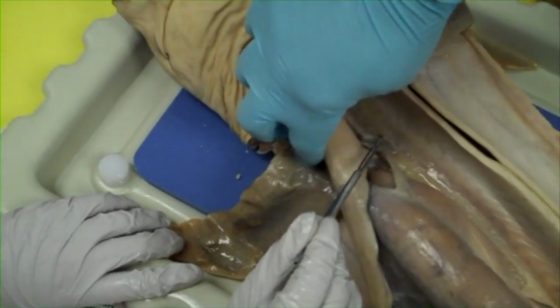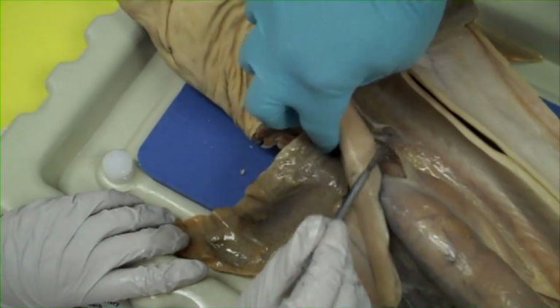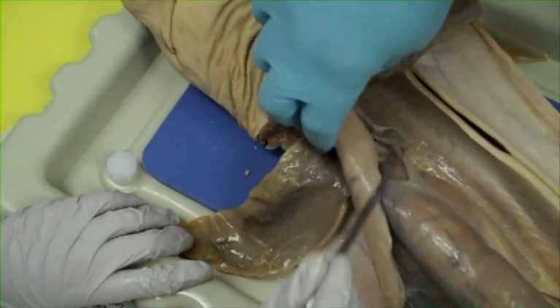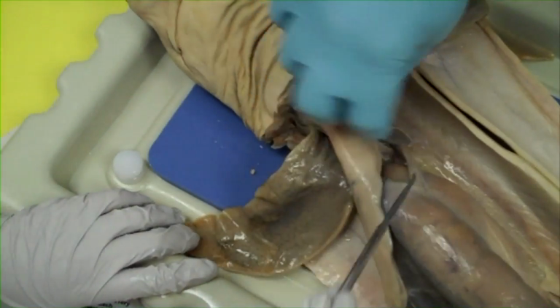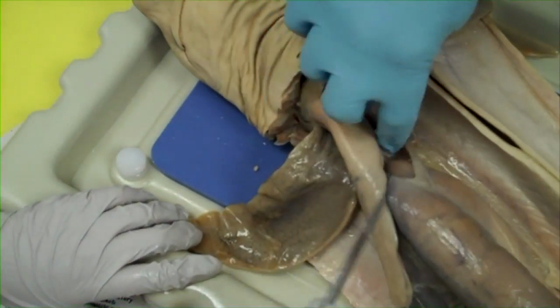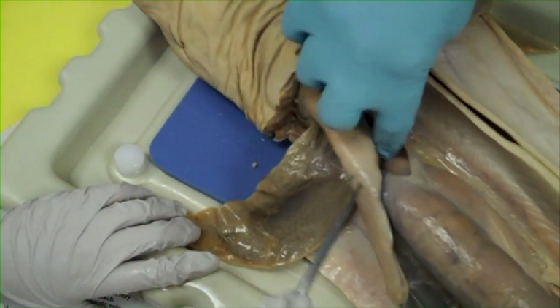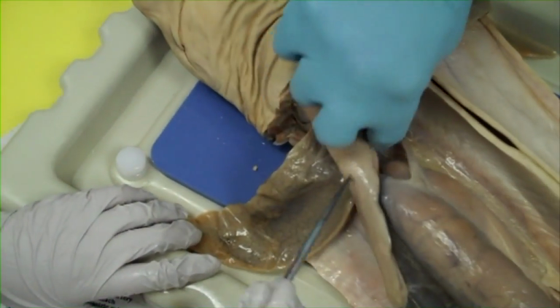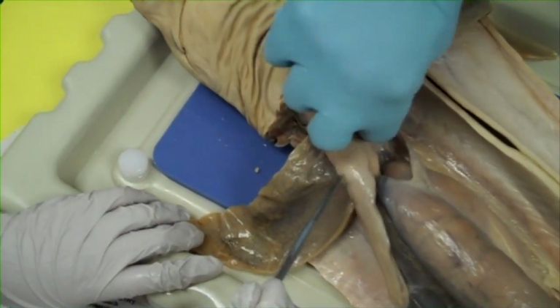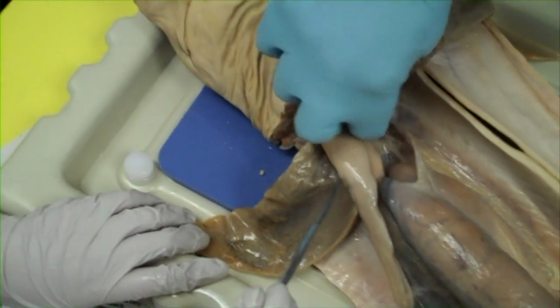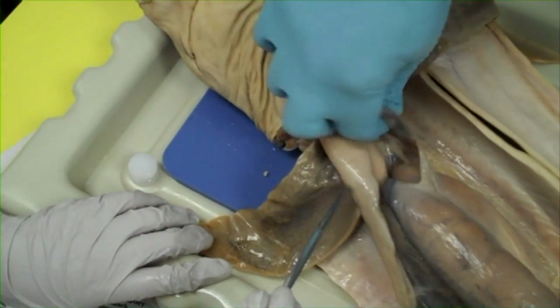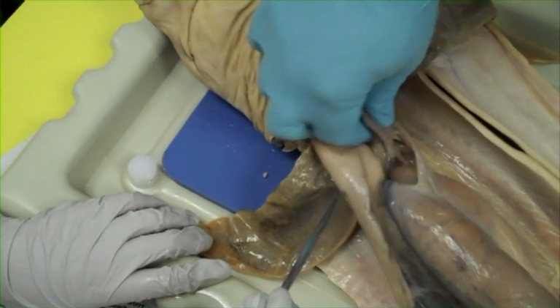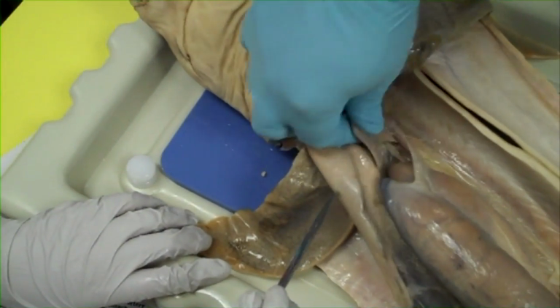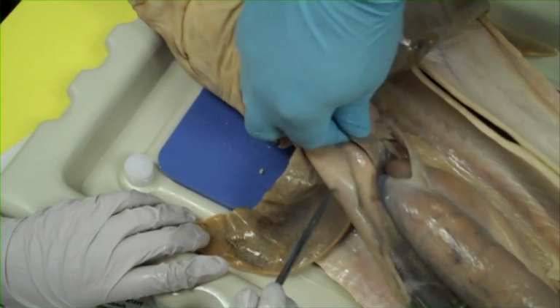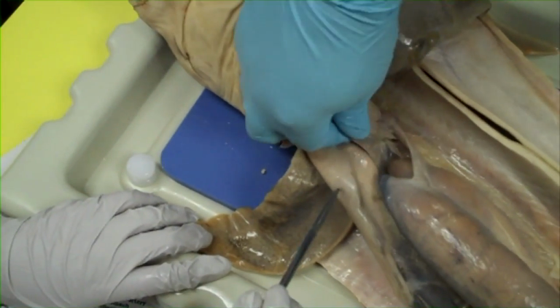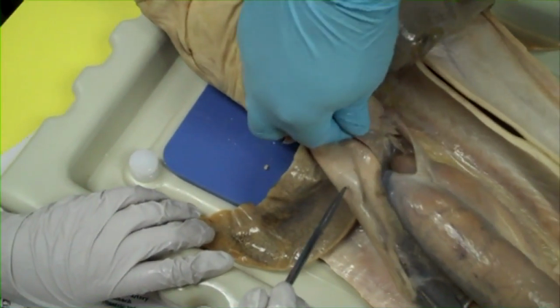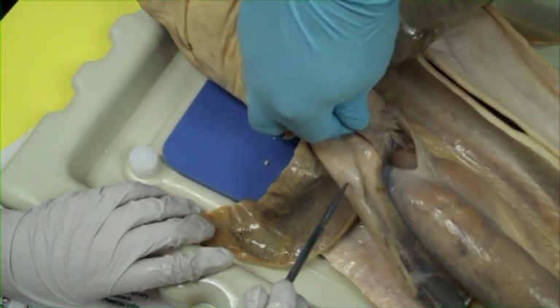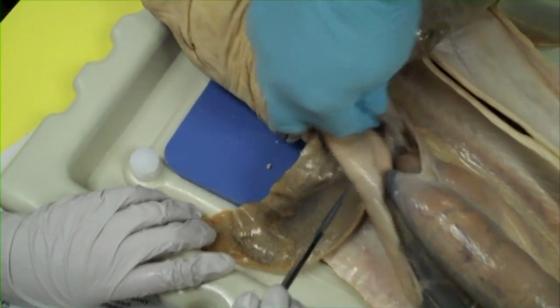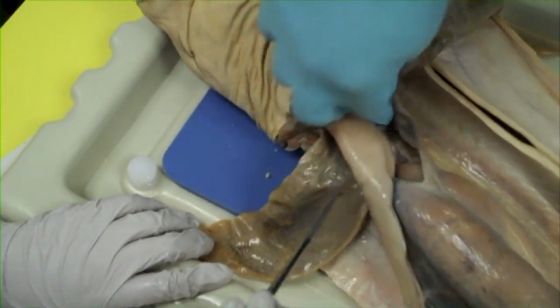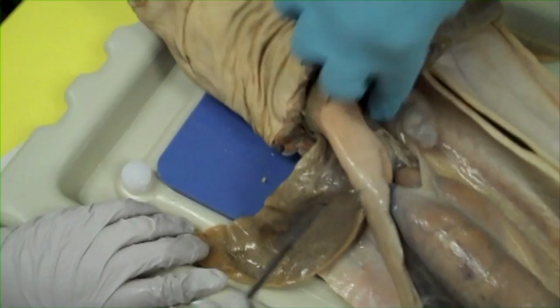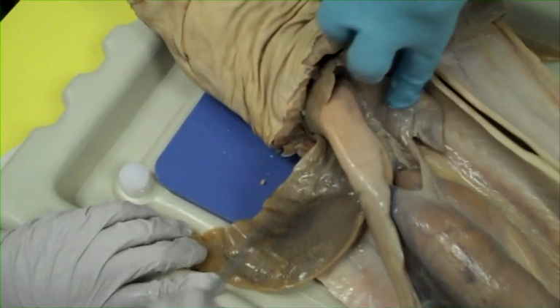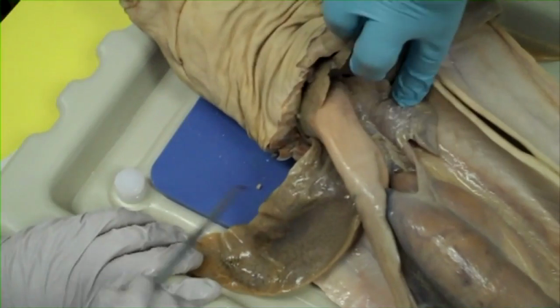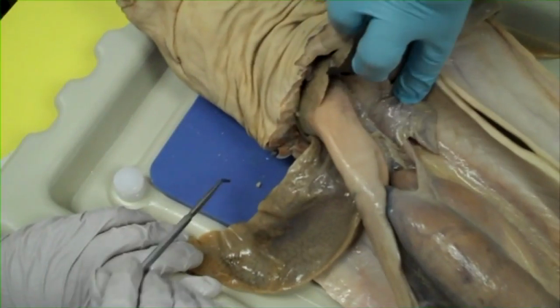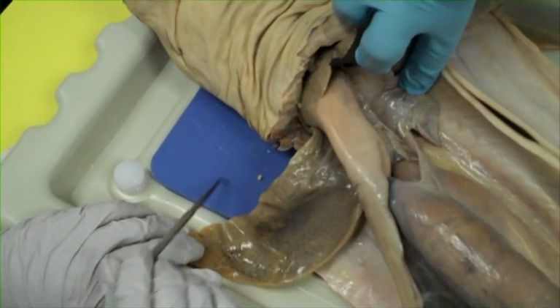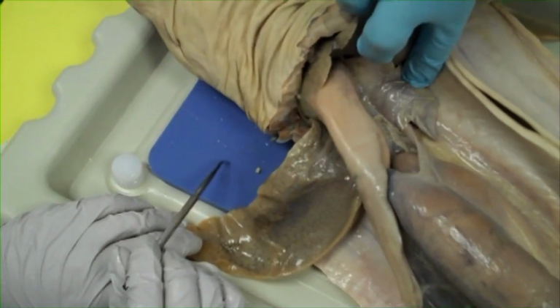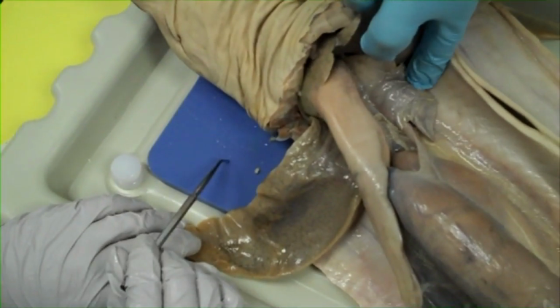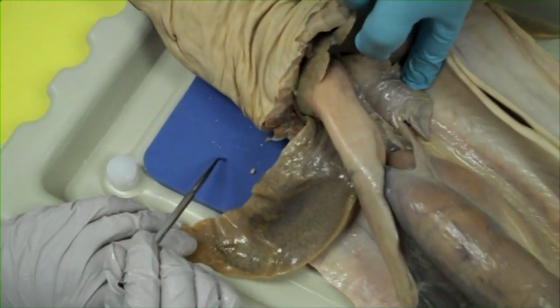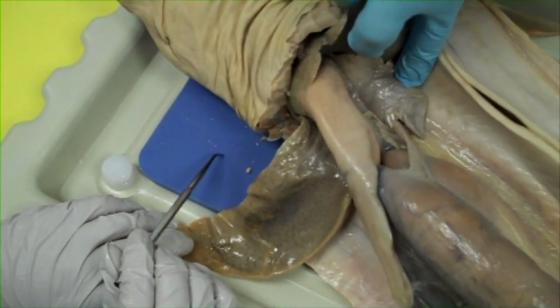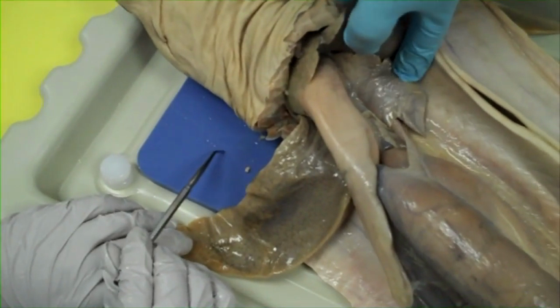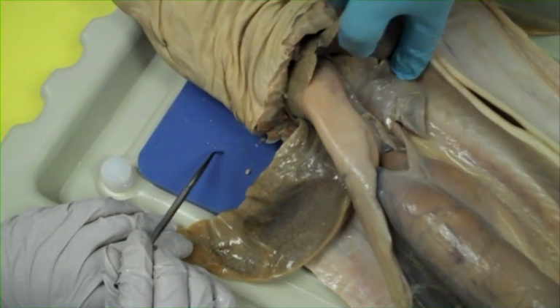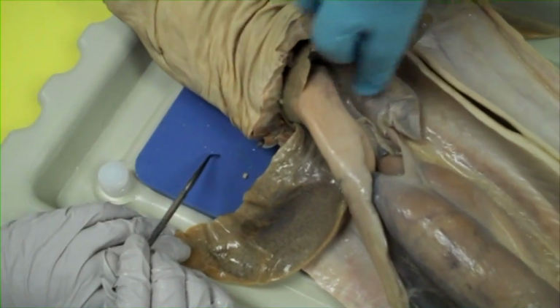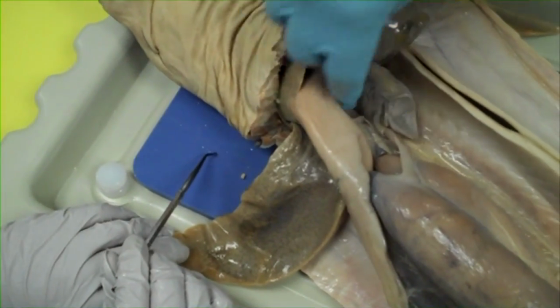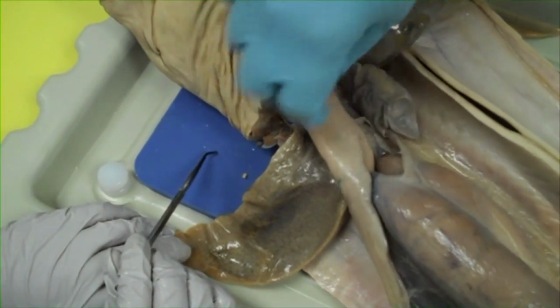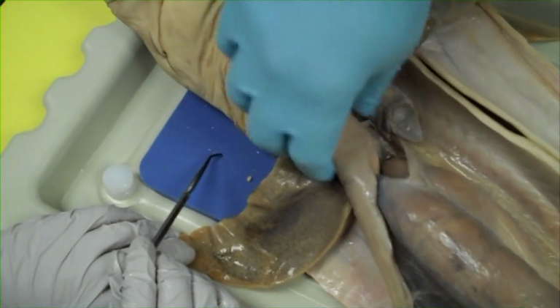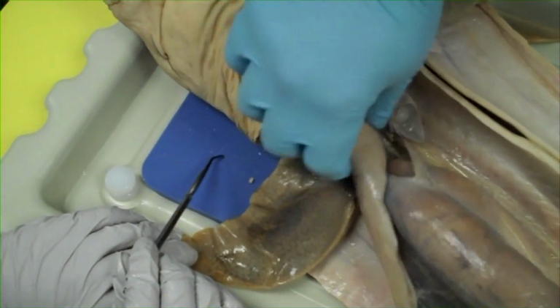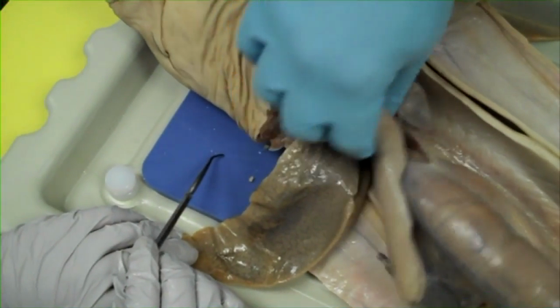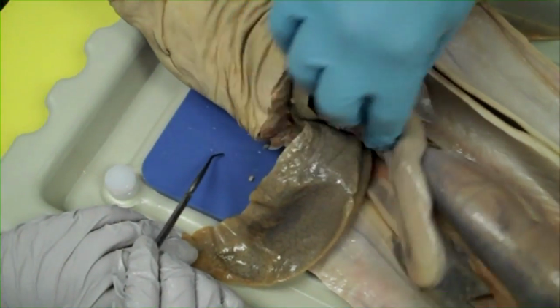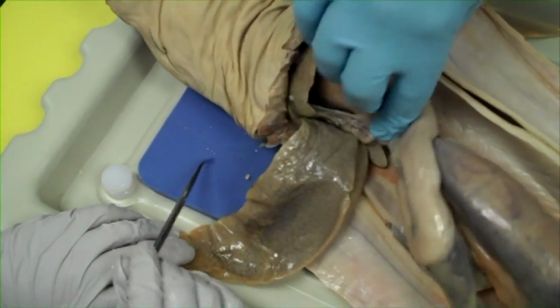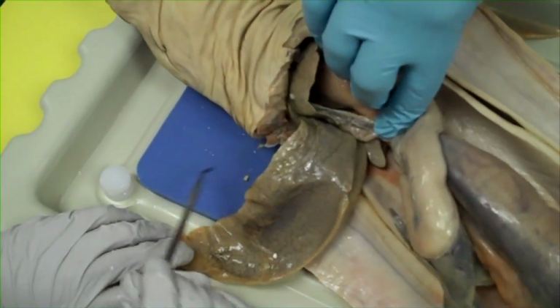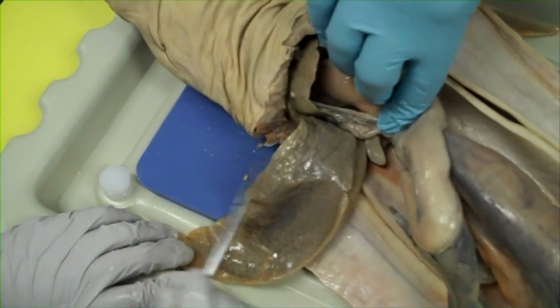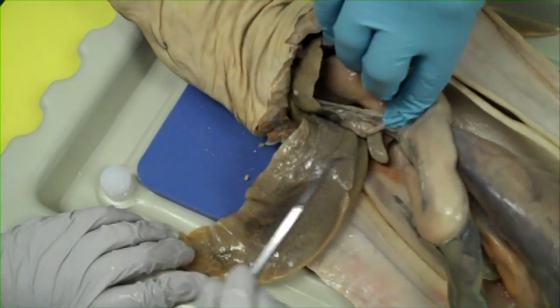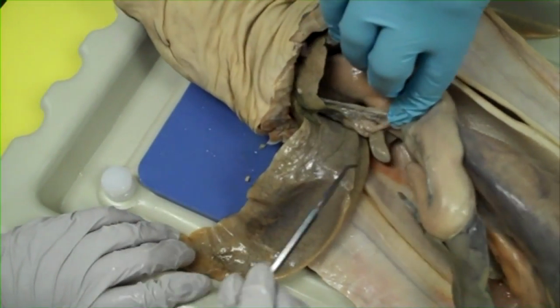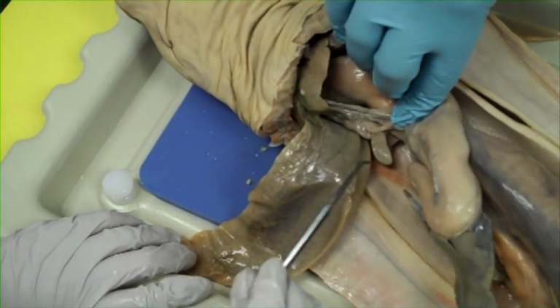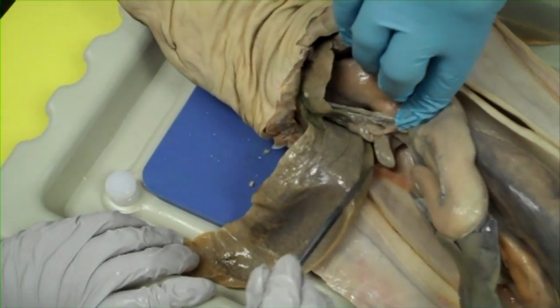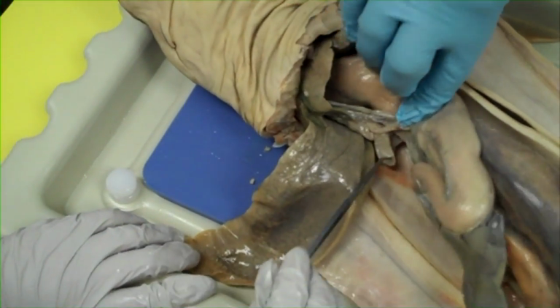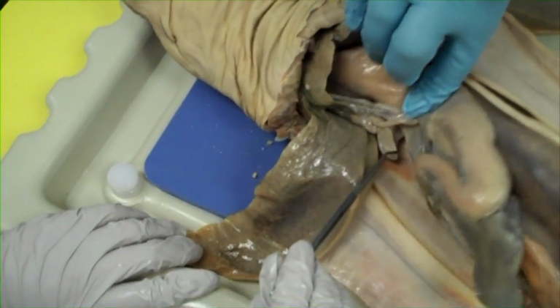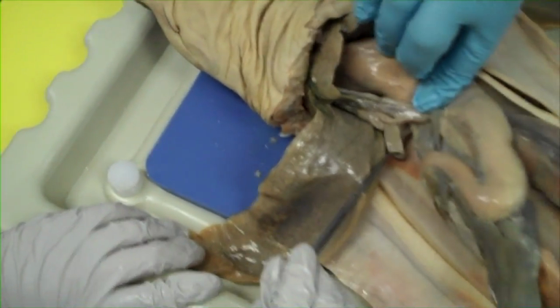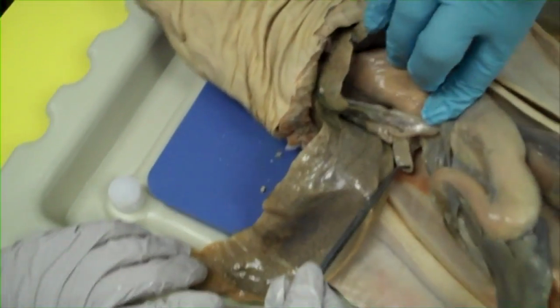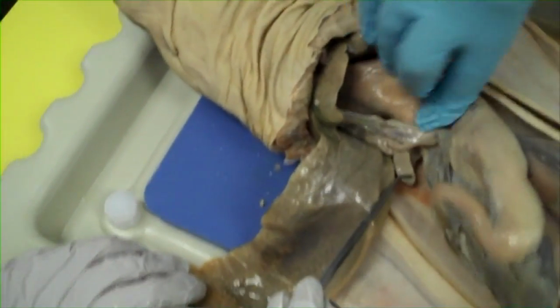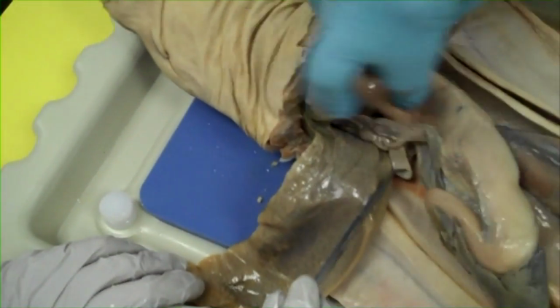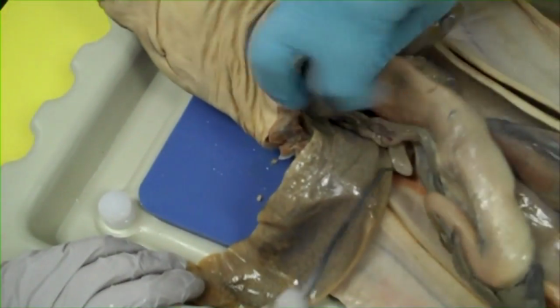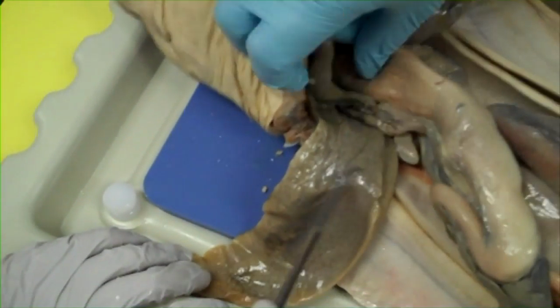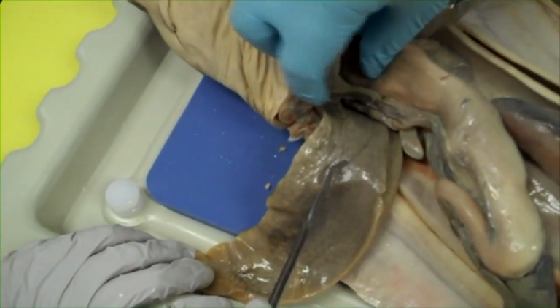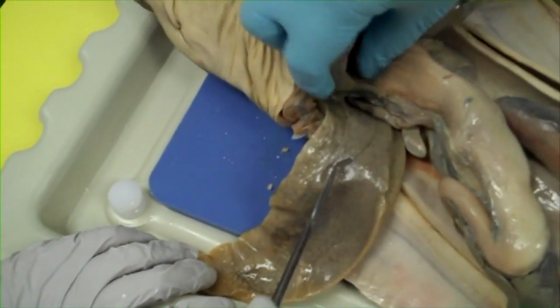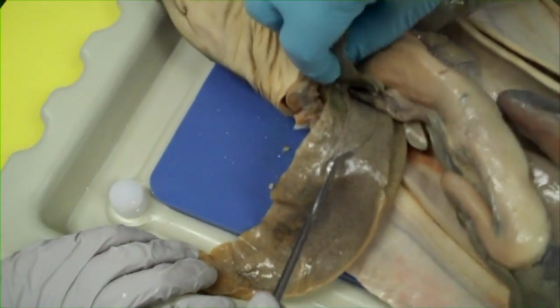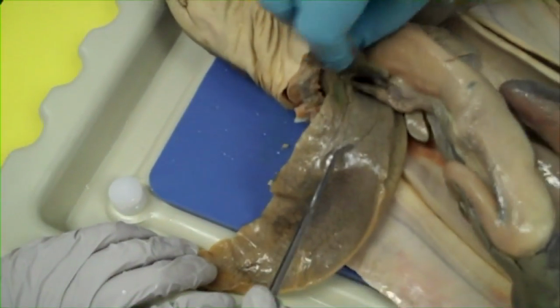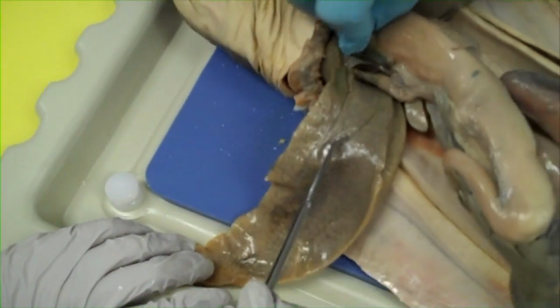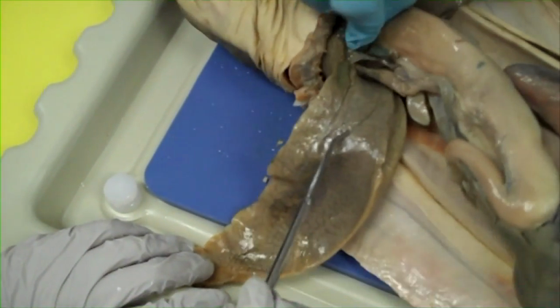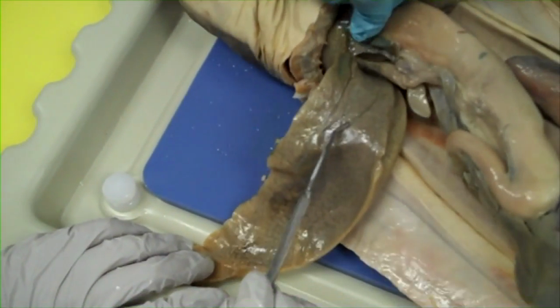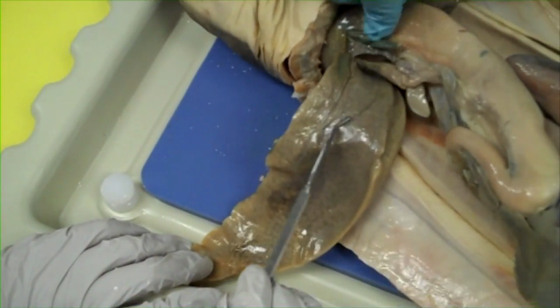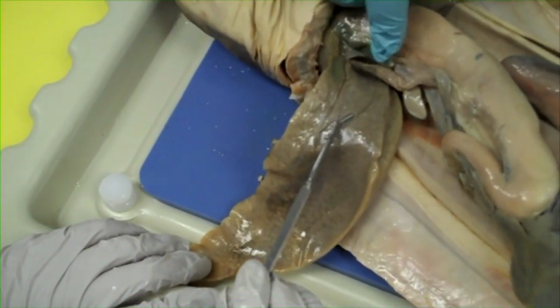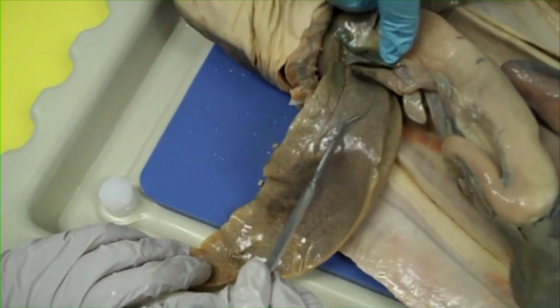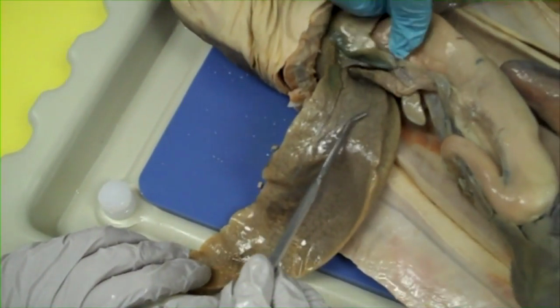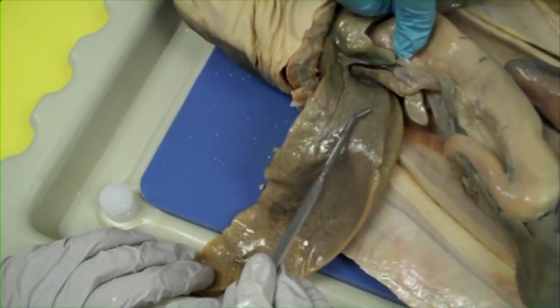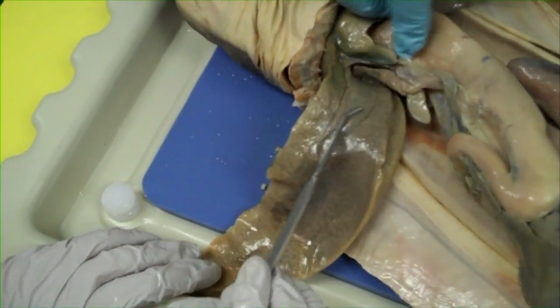There is a medial lobe, and connected to that medial lobe you will see the gallbladder. See the green? That's it — over here.